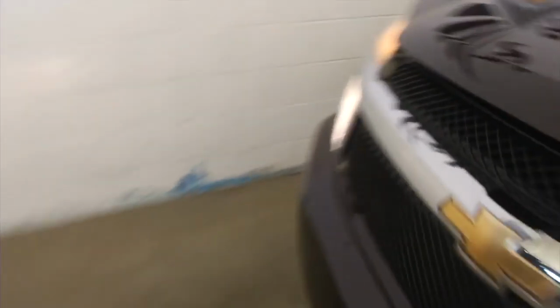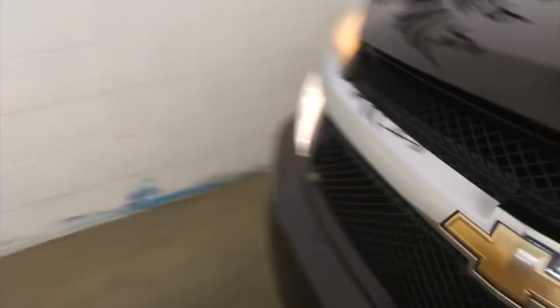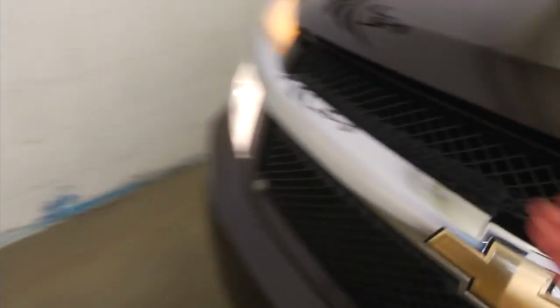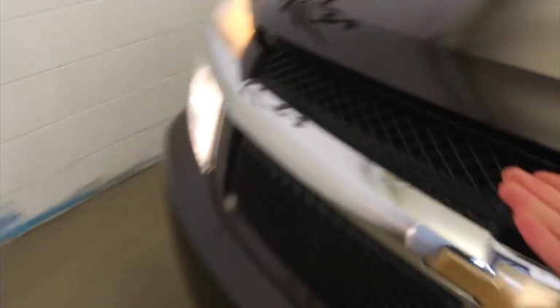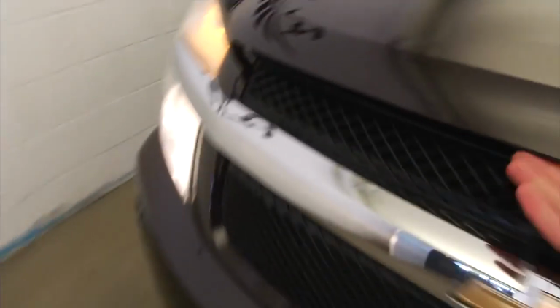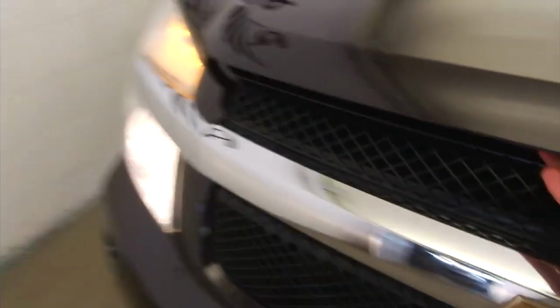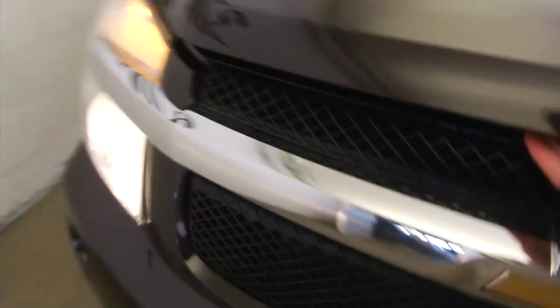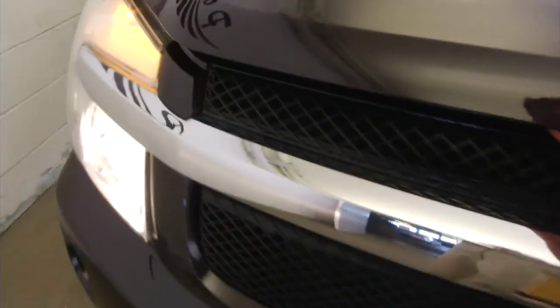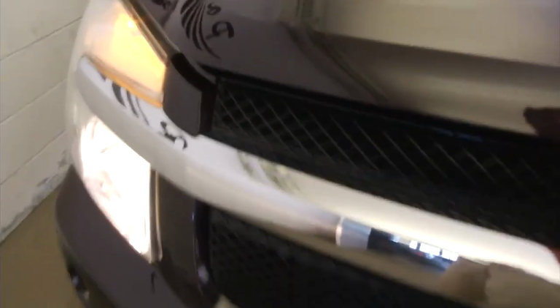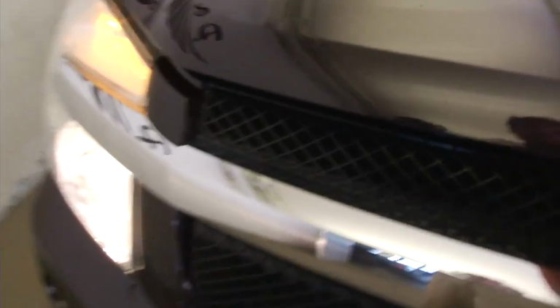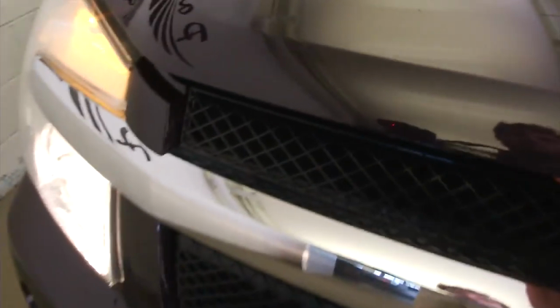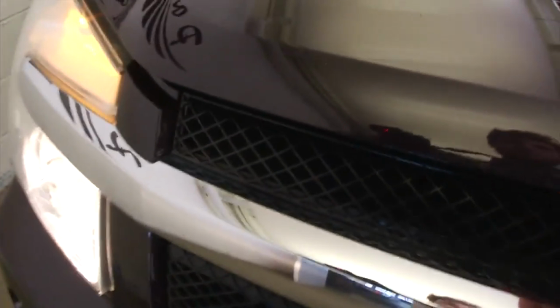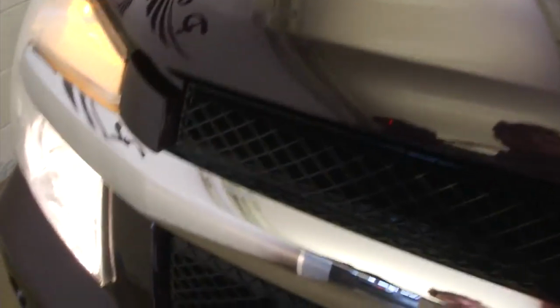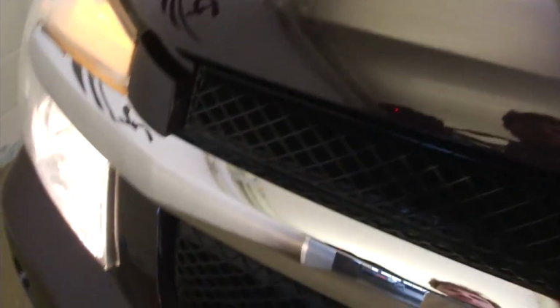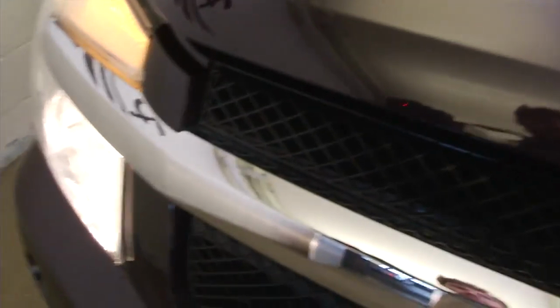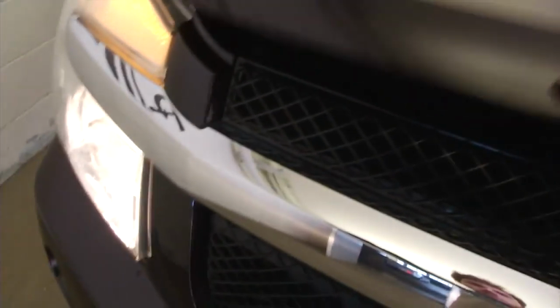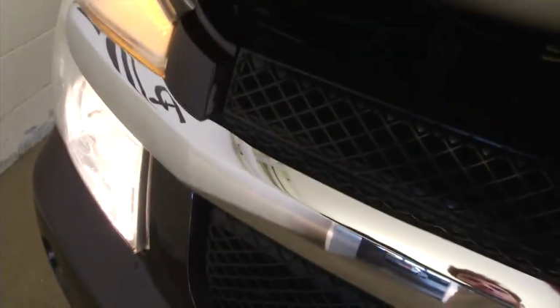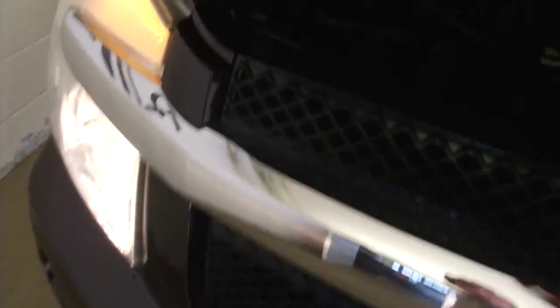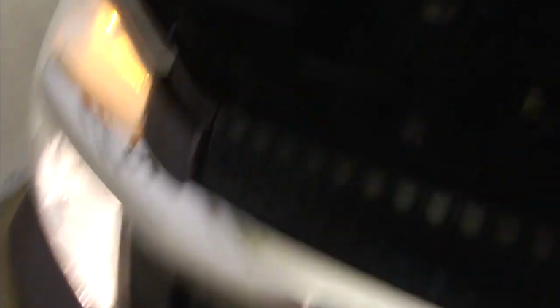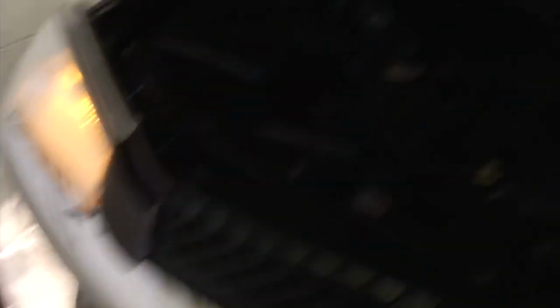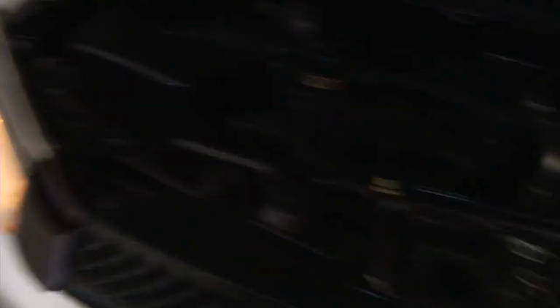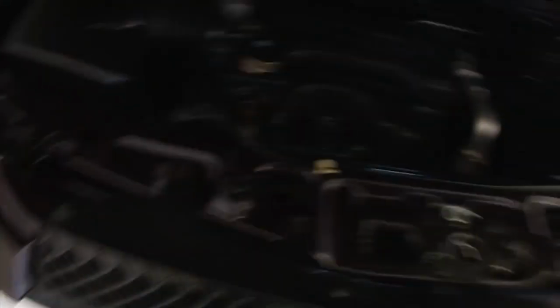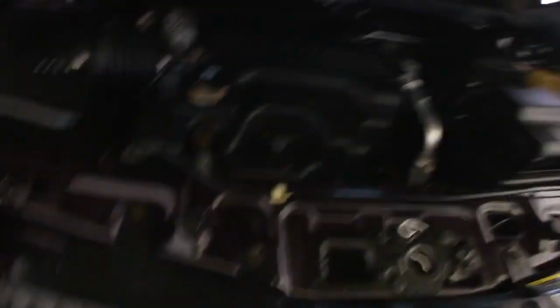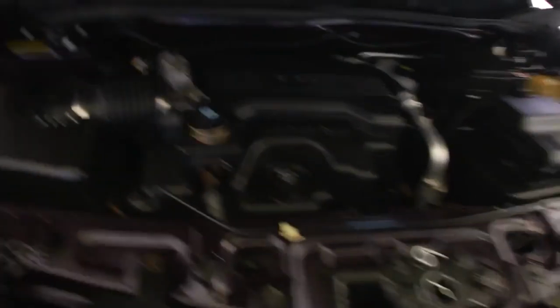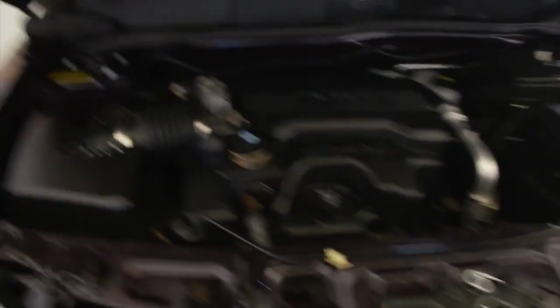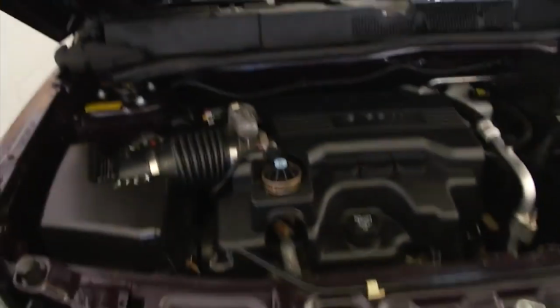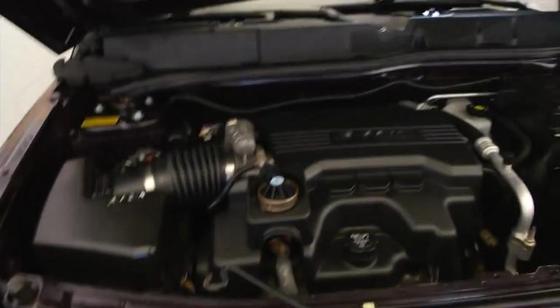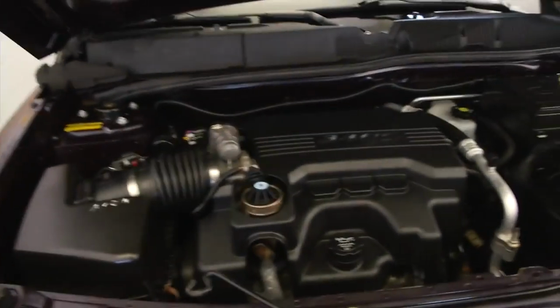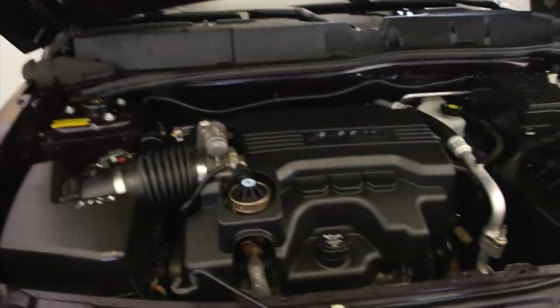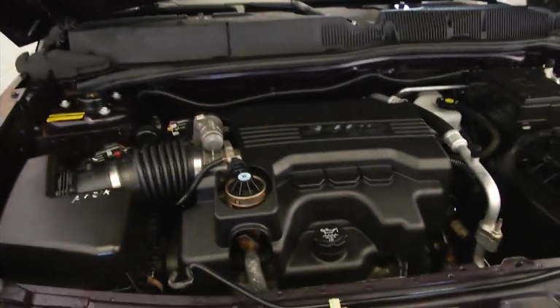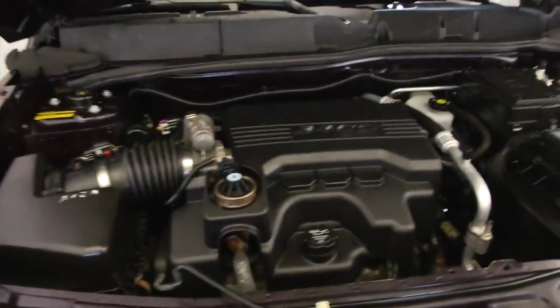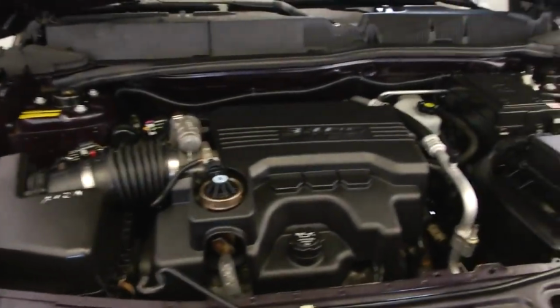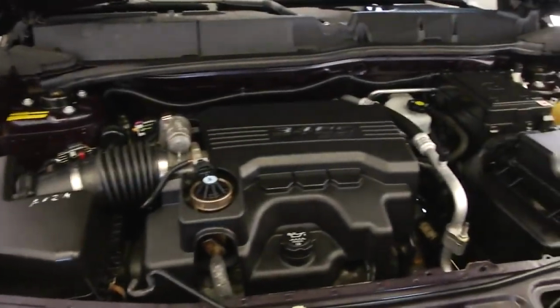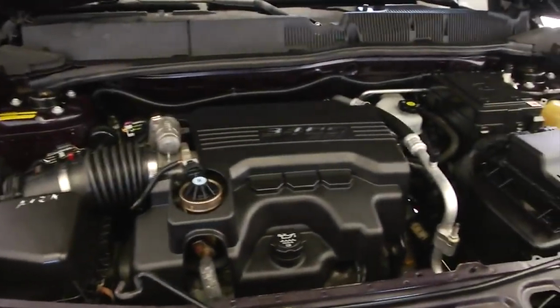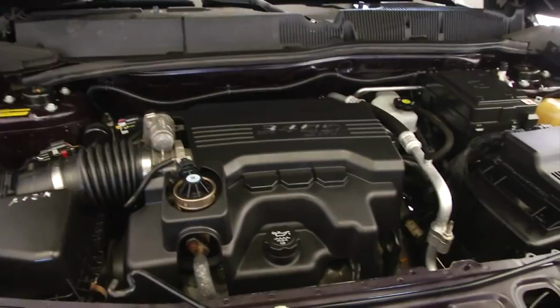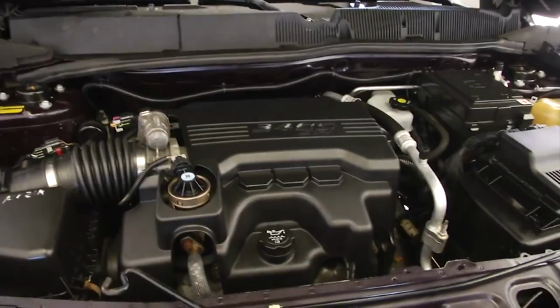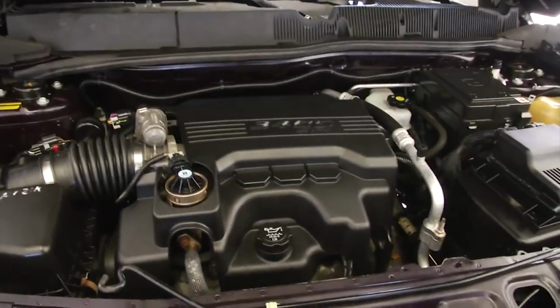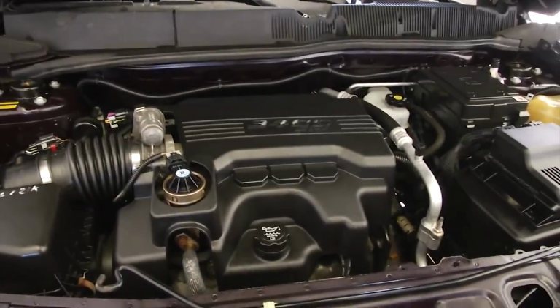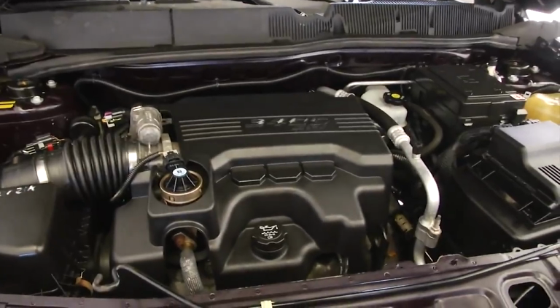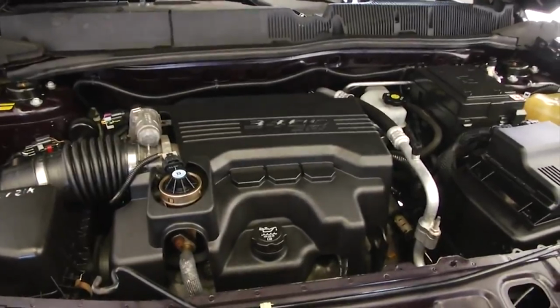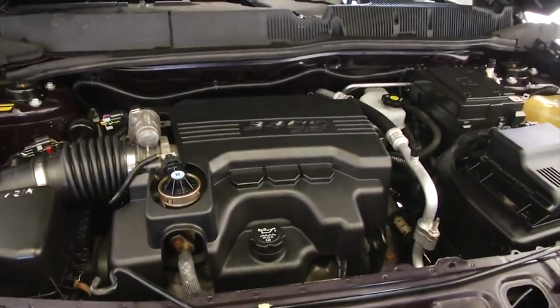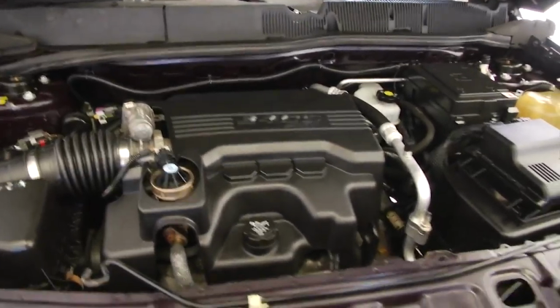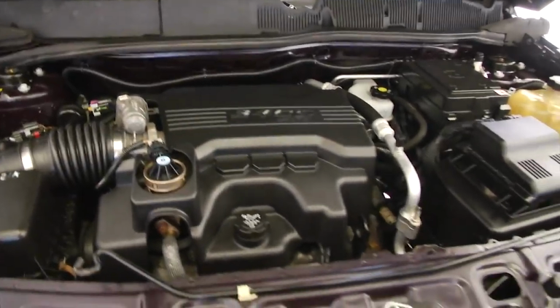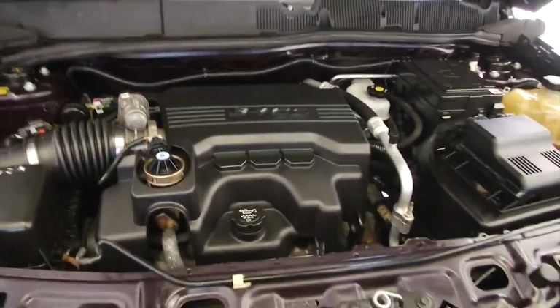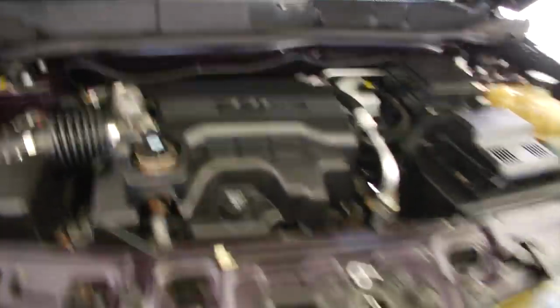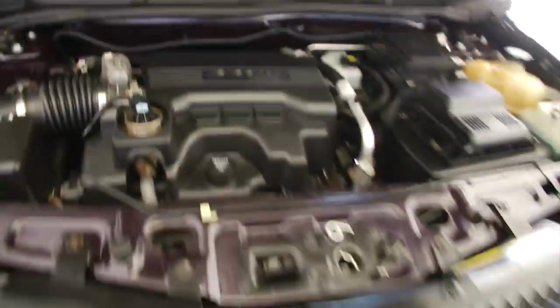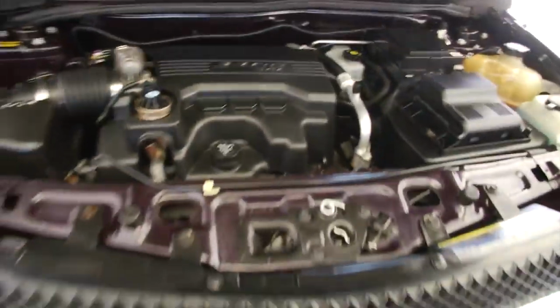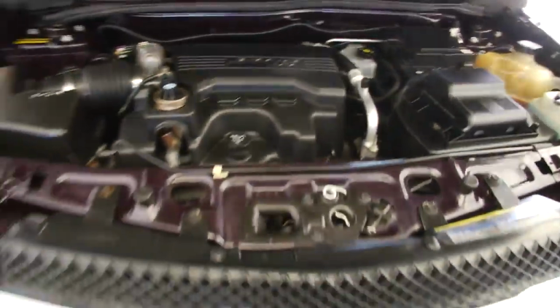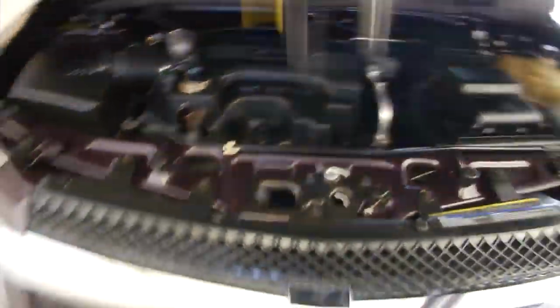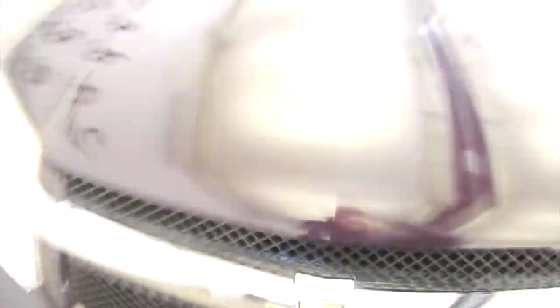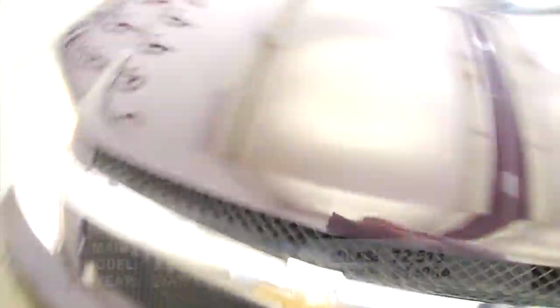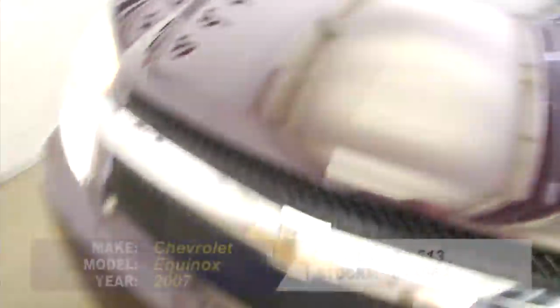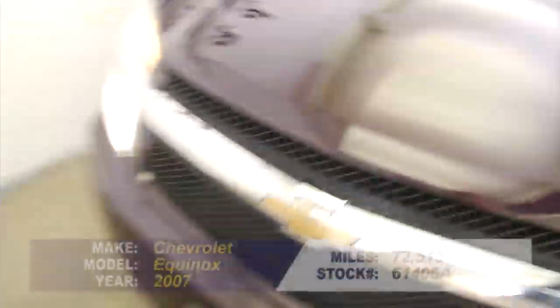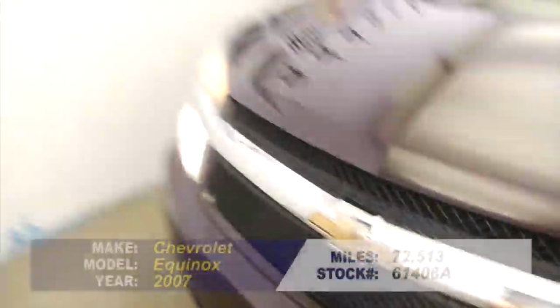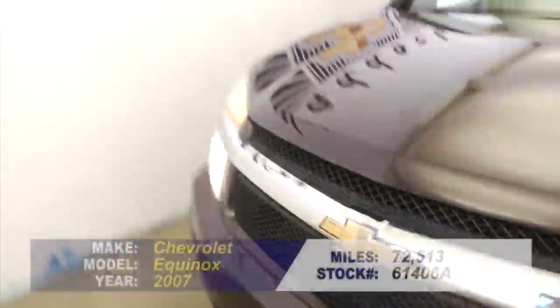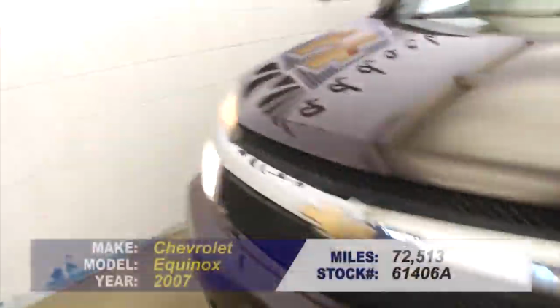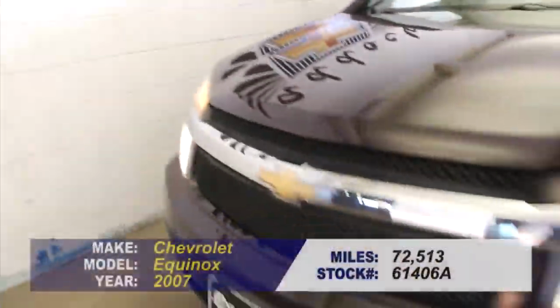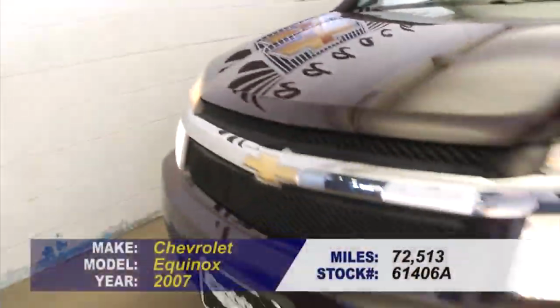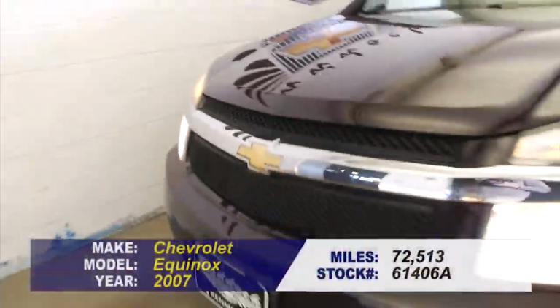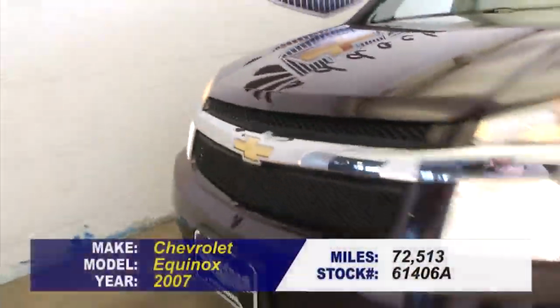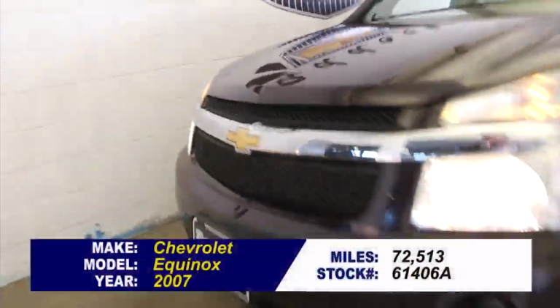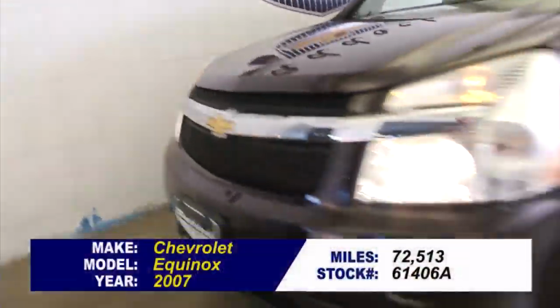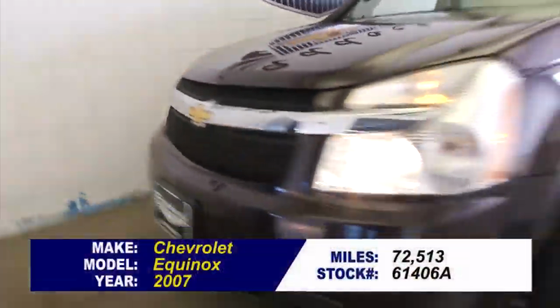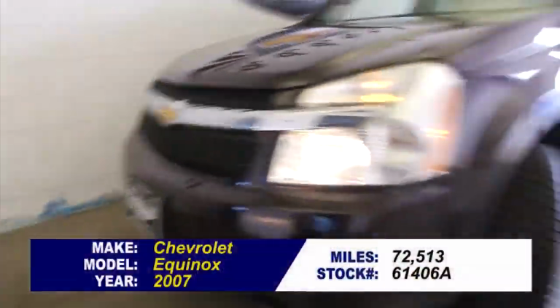It's really a great looking Equinox. Aluminum alloy wheels — looks like plenty of tread on the tire.